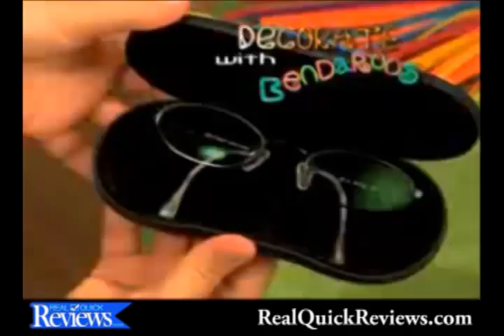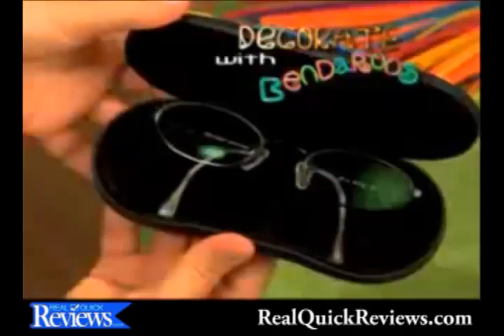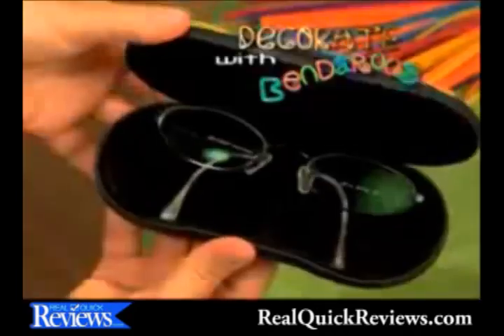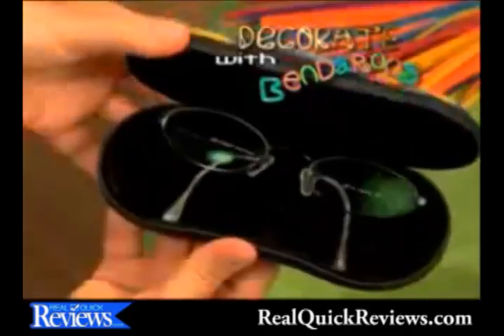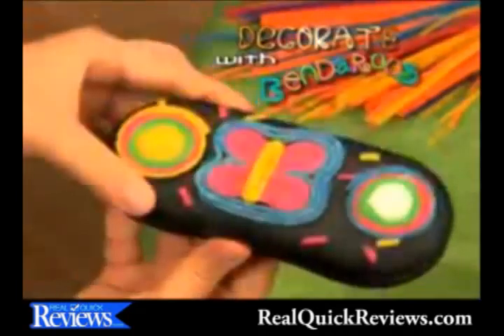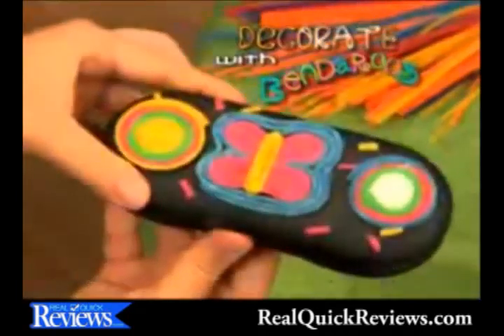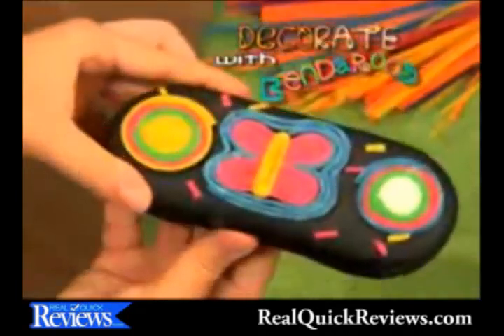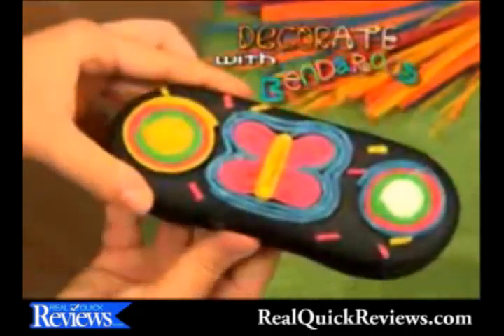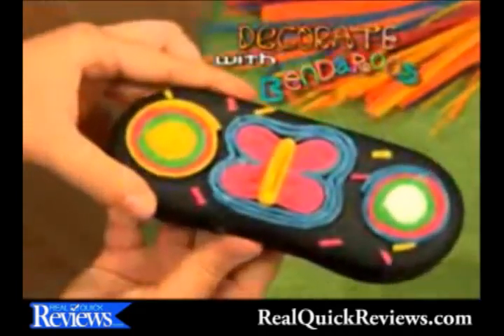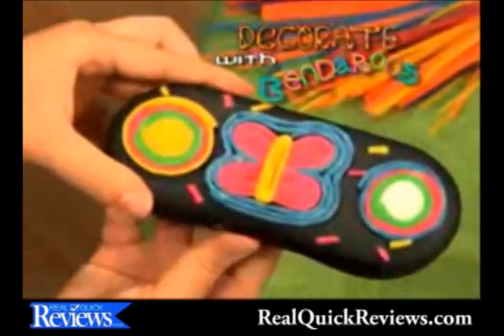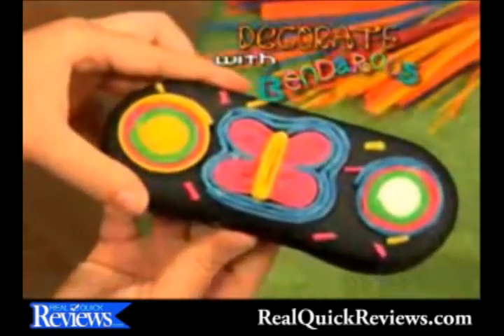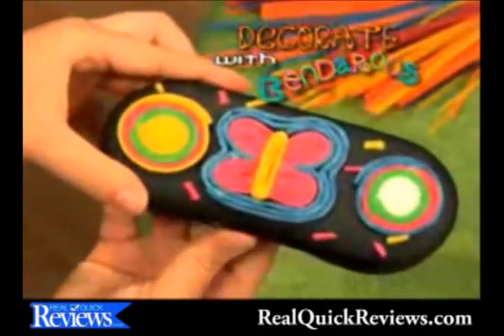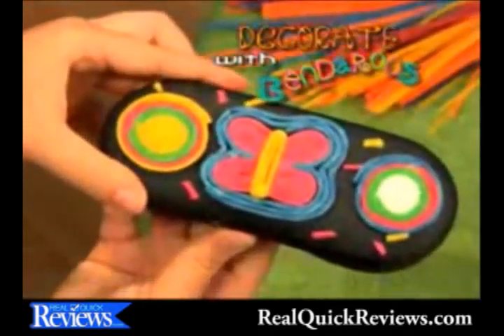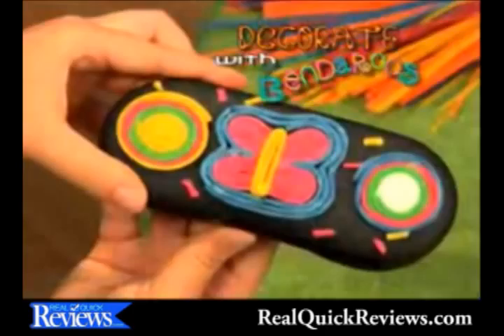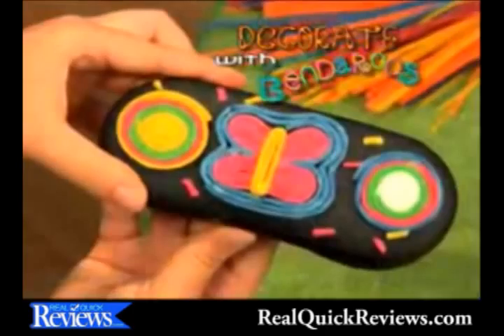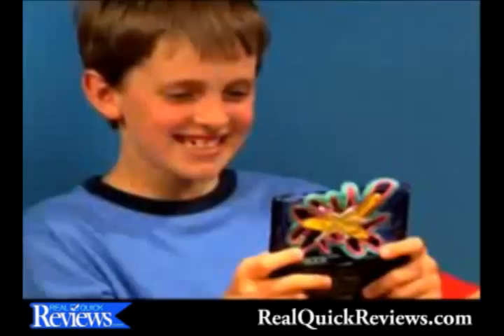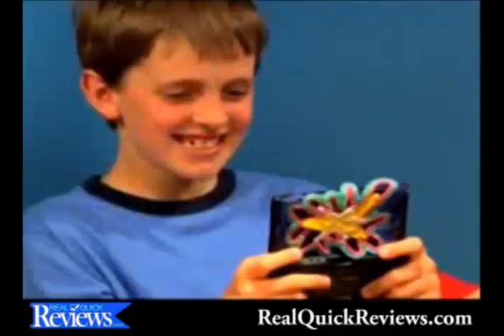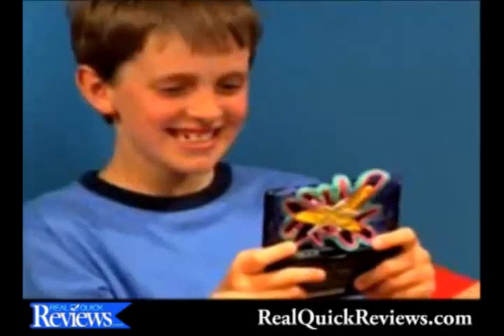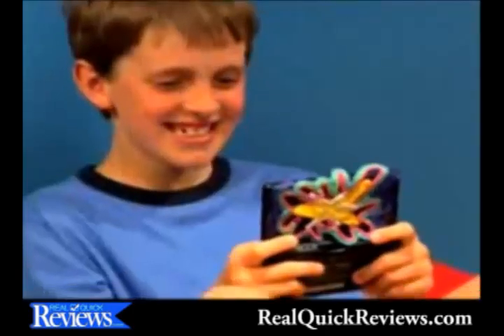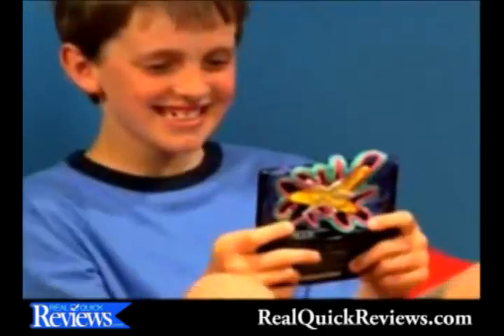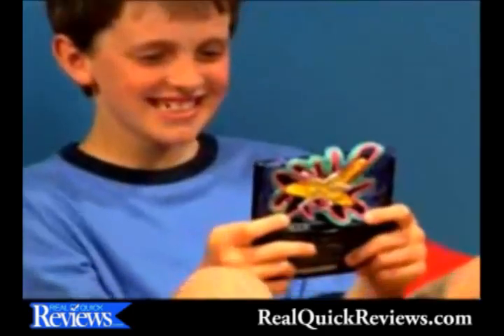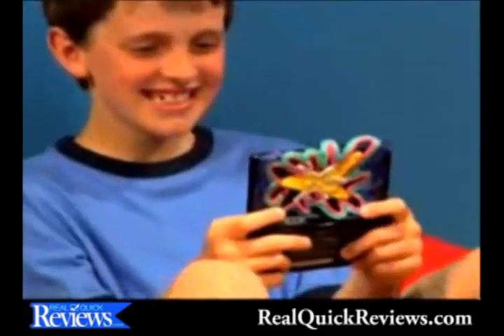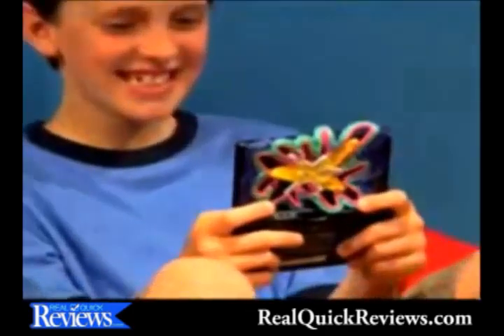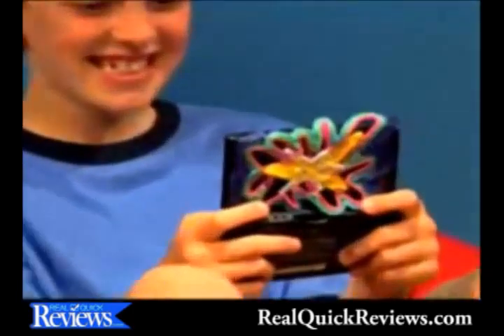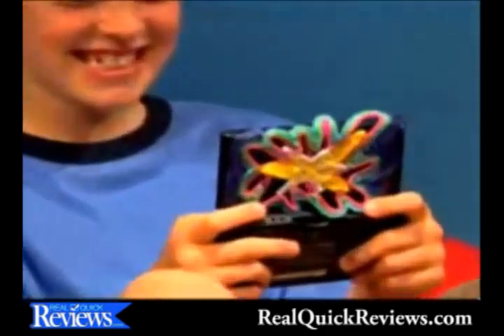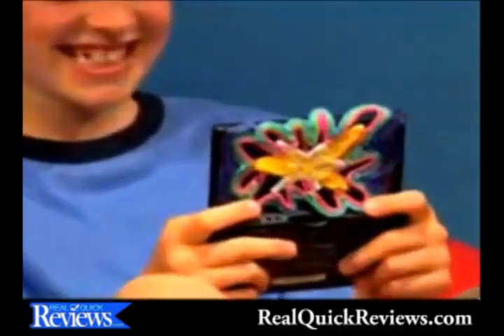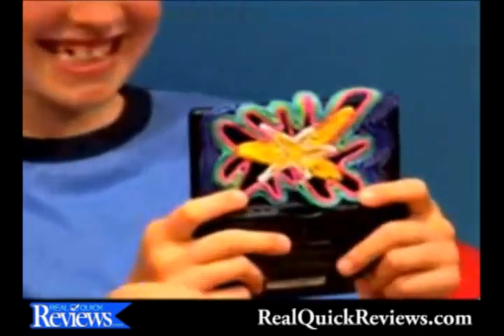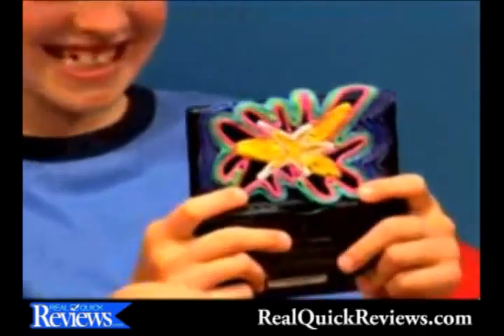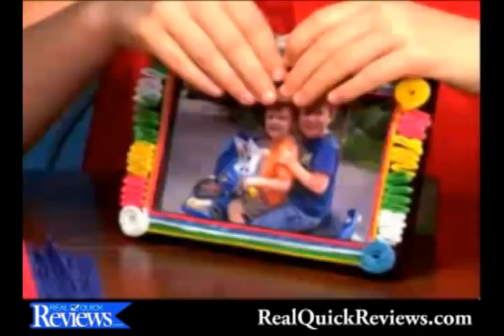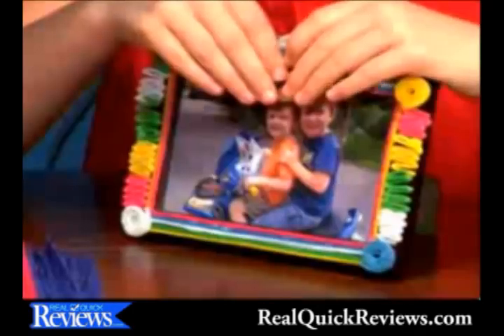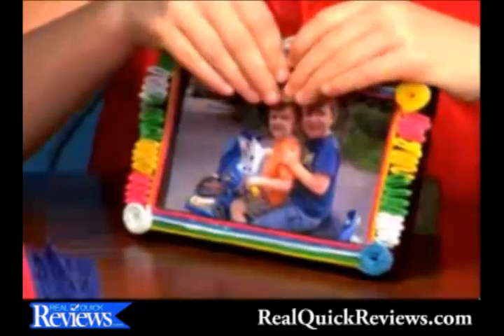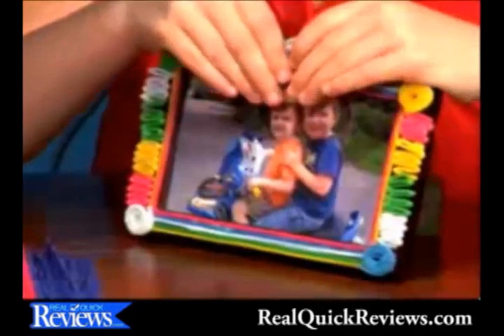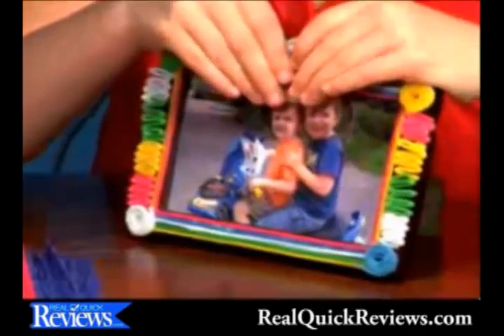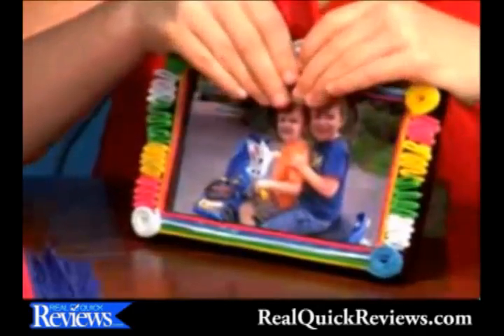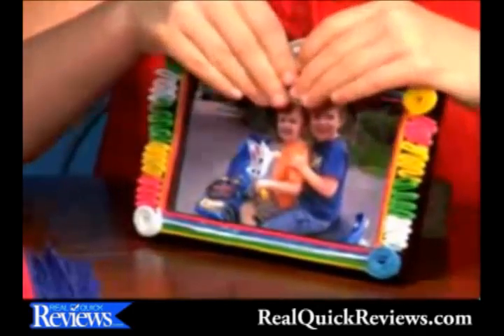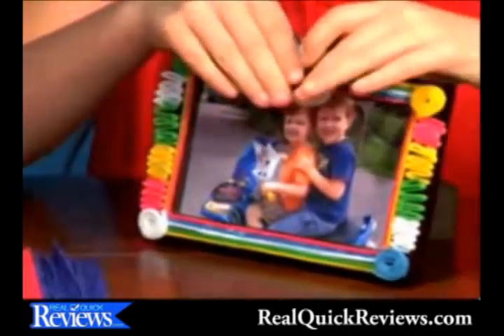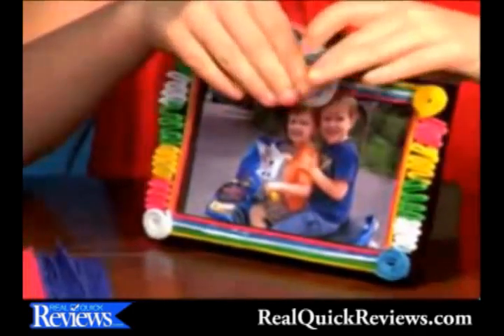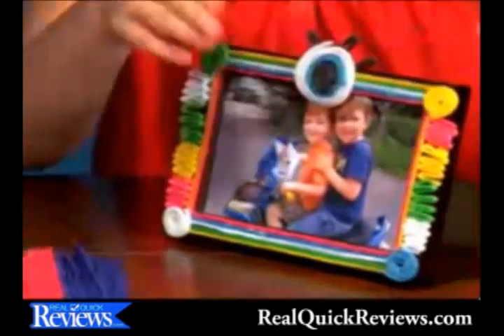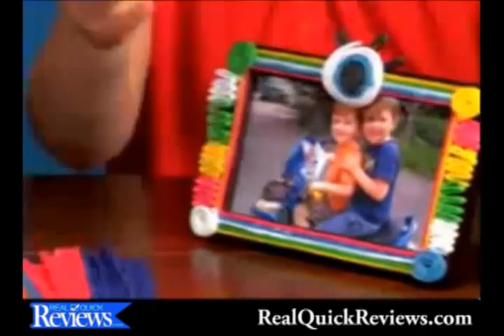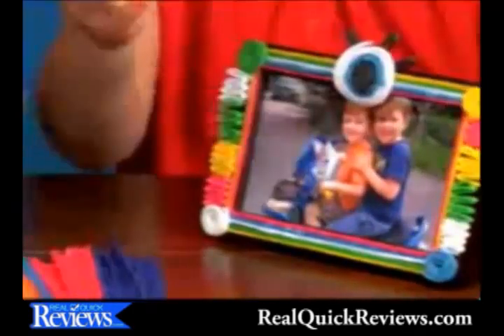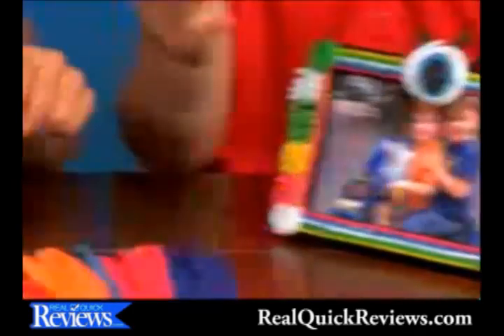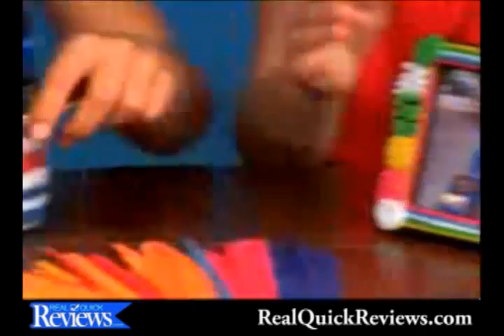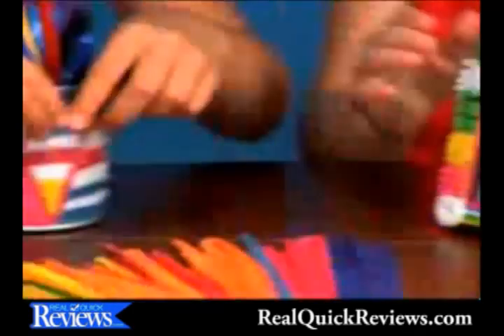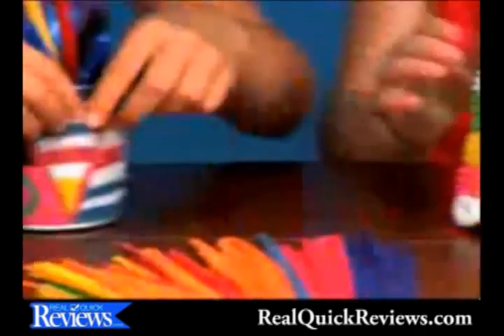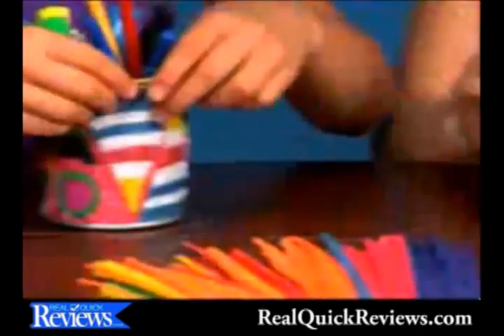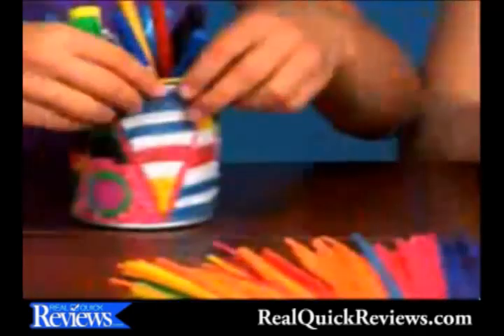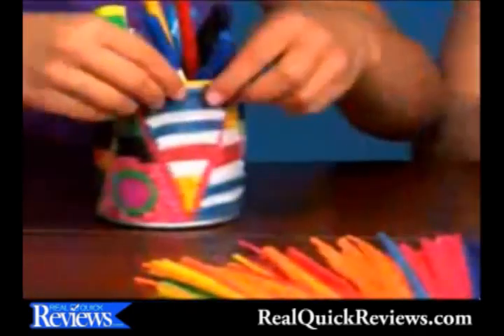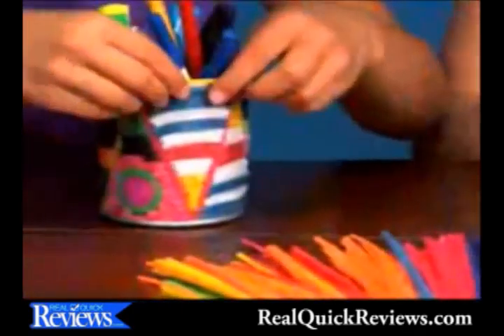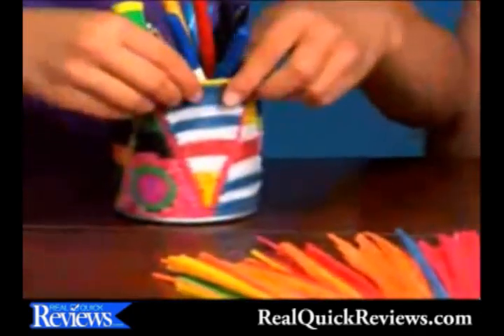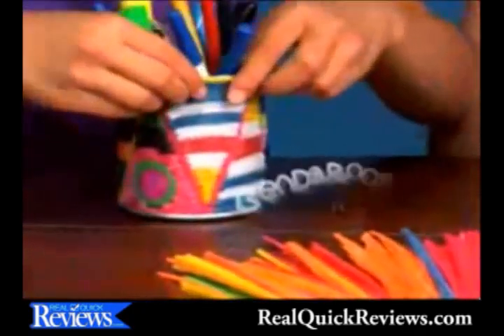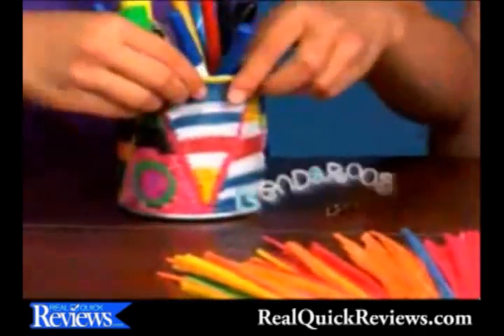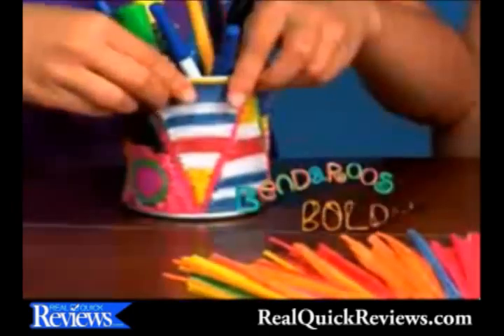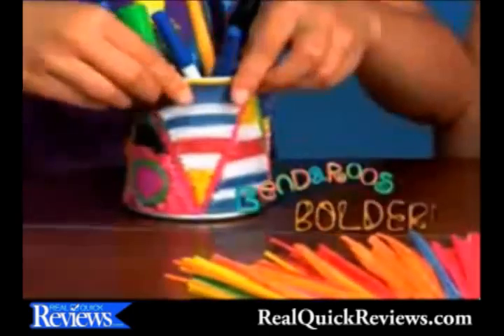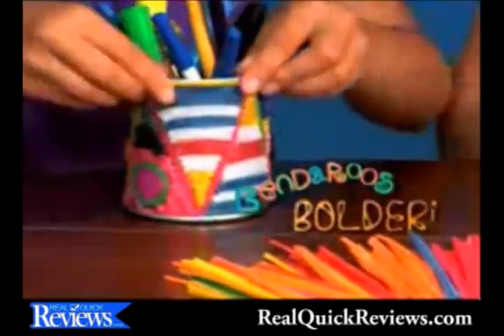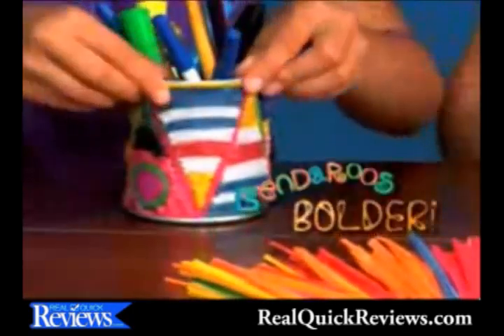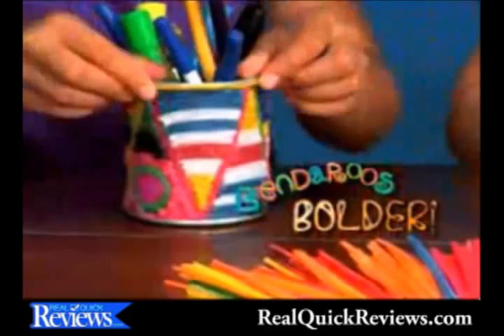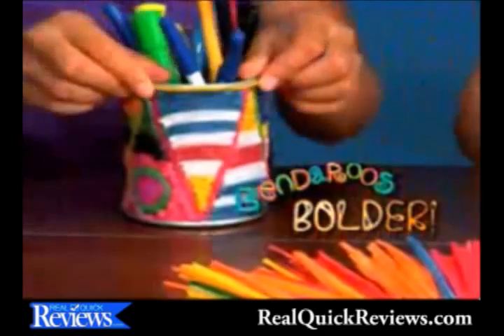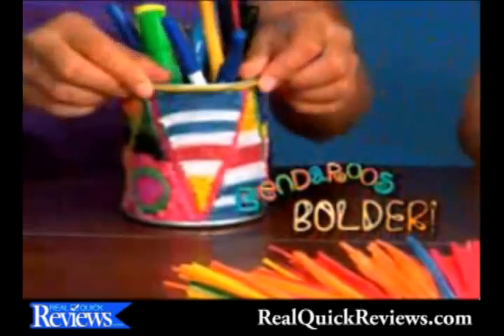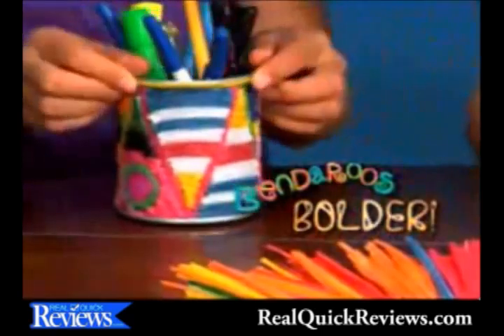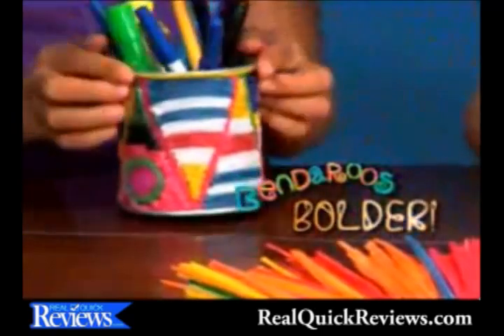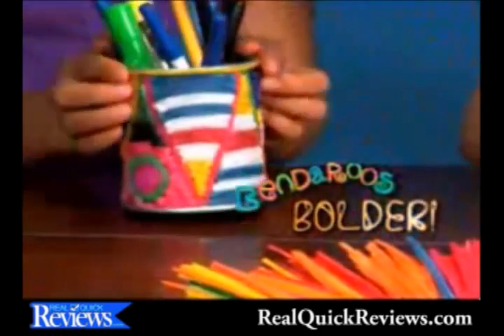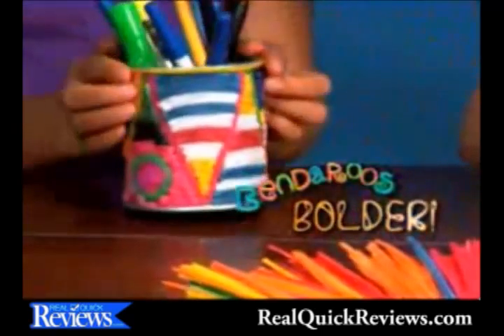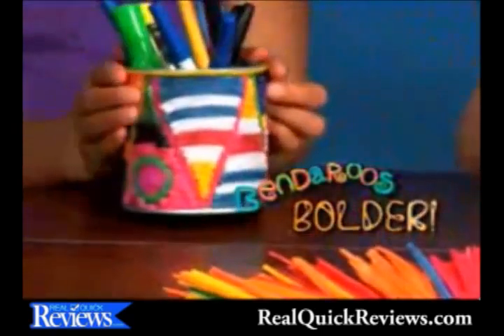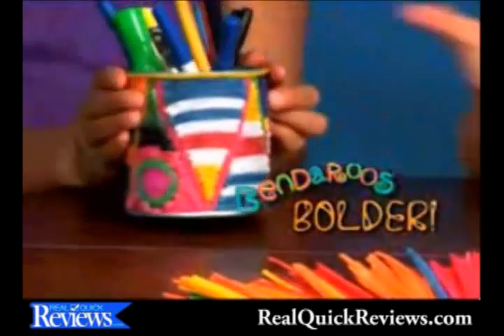Decorate with Bend-a-roos! Add style to your portable game! Finish a photo frame! Or make your pencil holder look Bend-a-roo boulder!